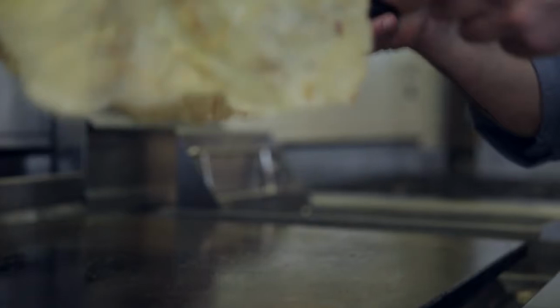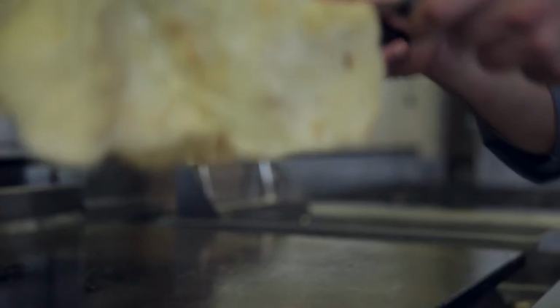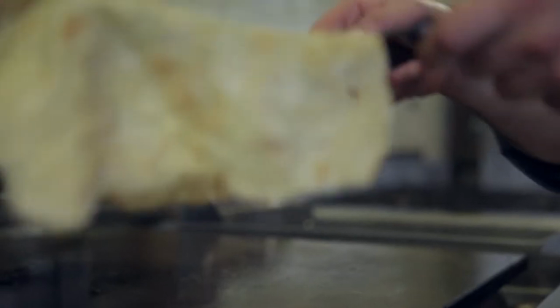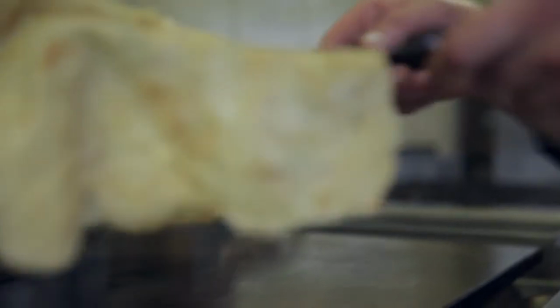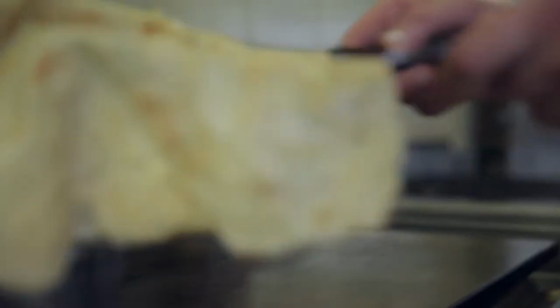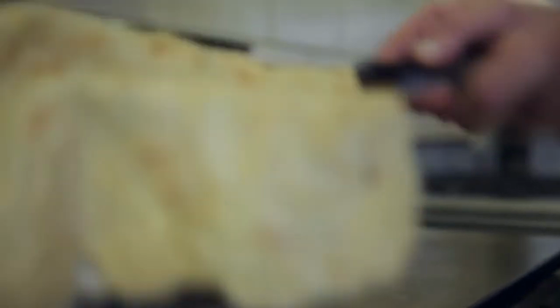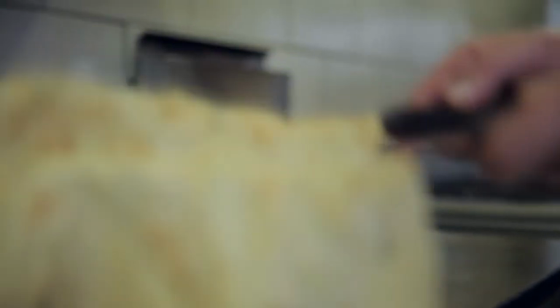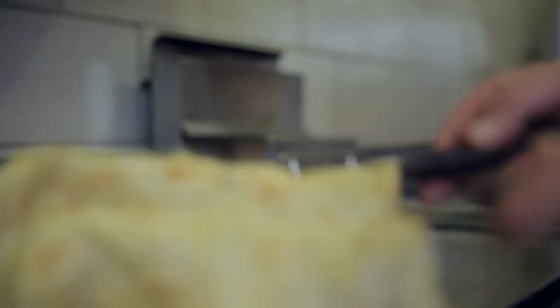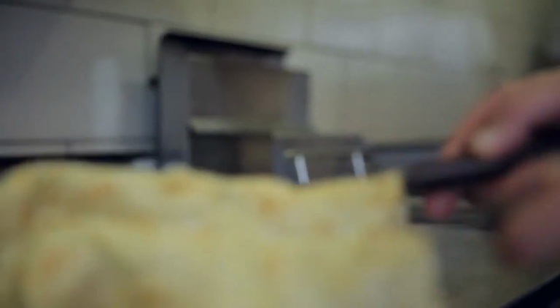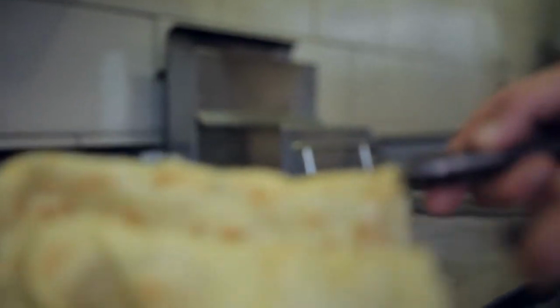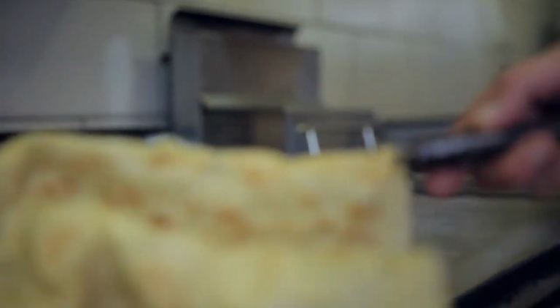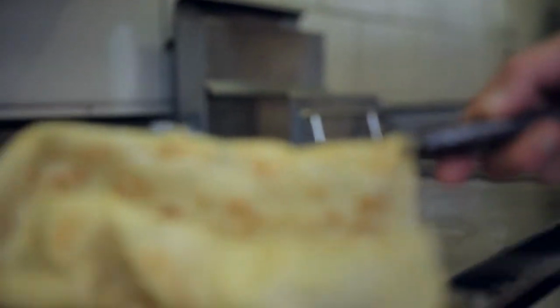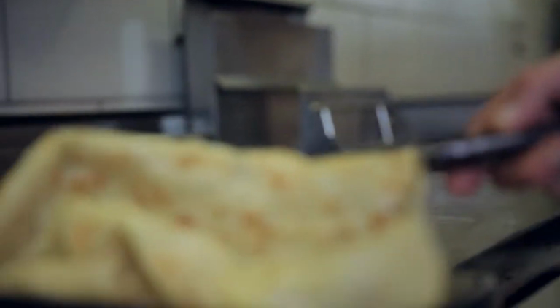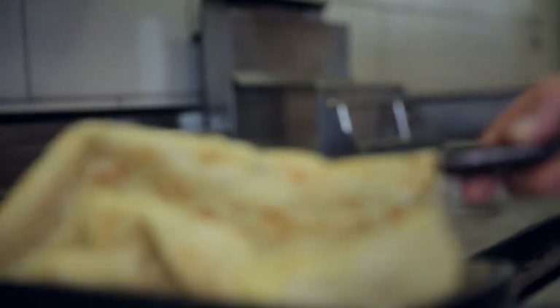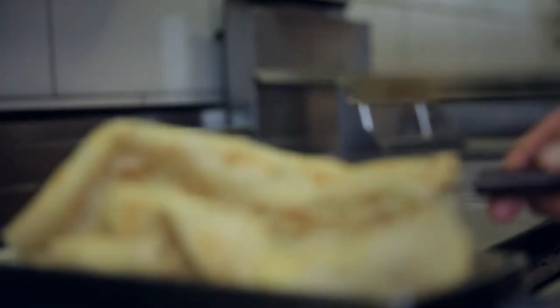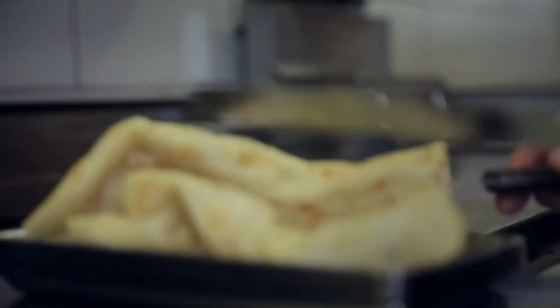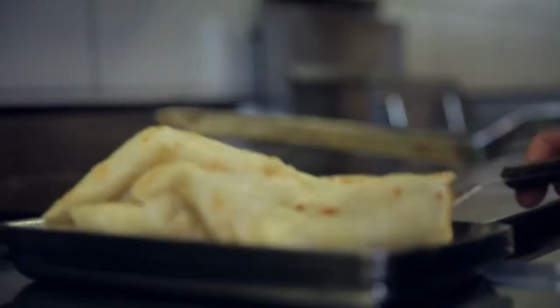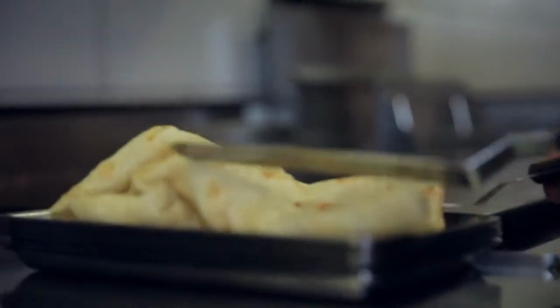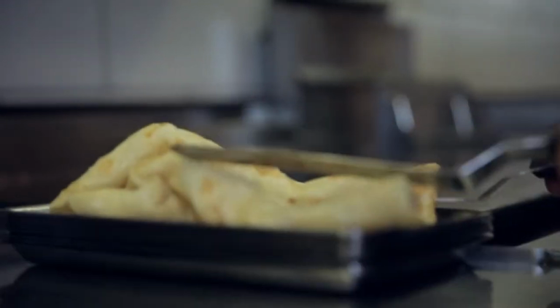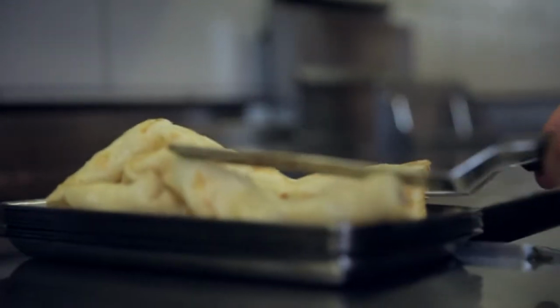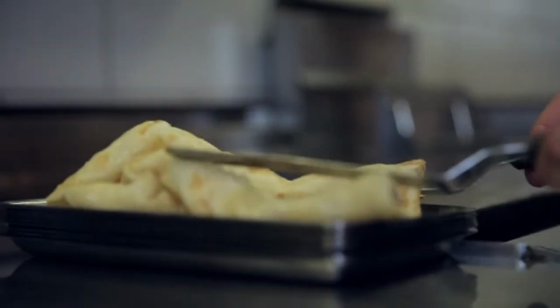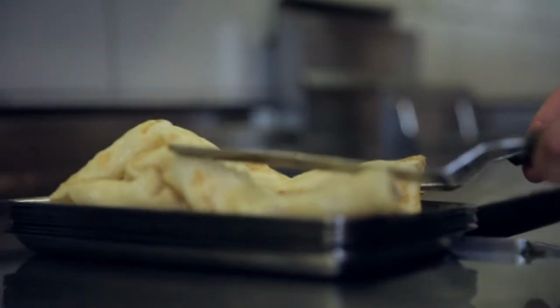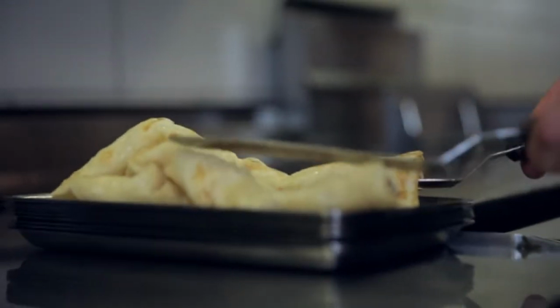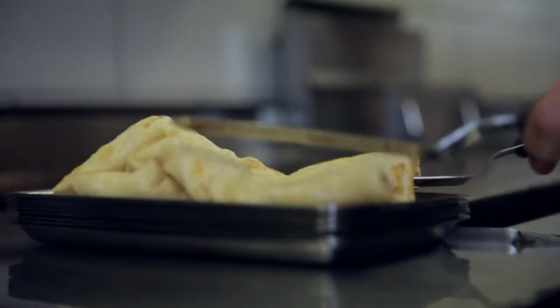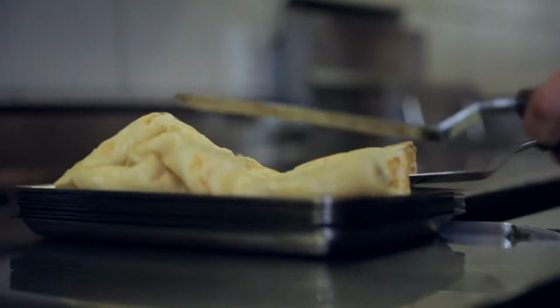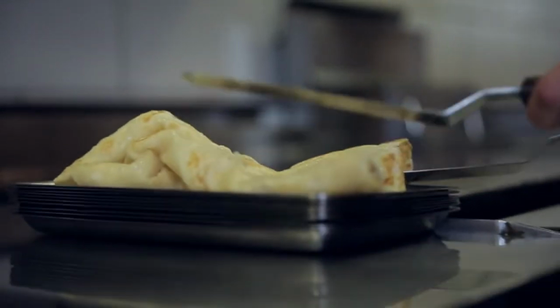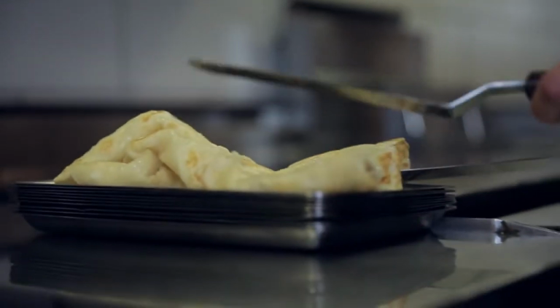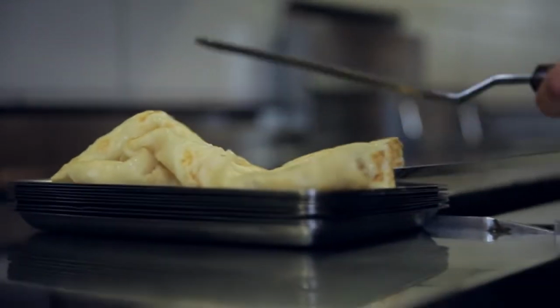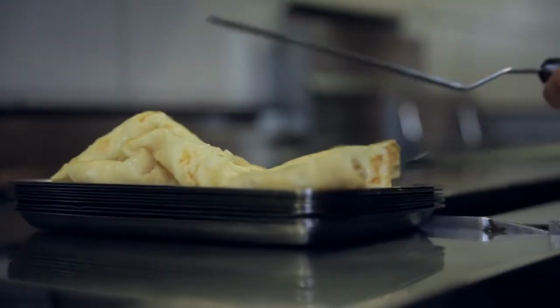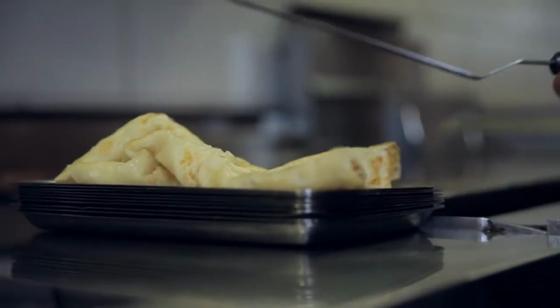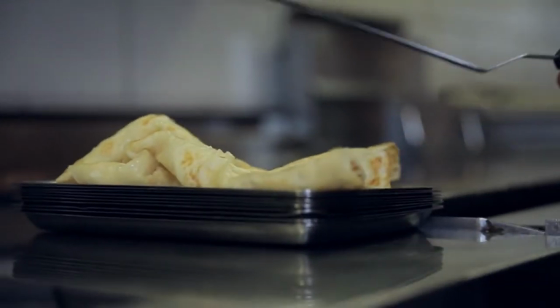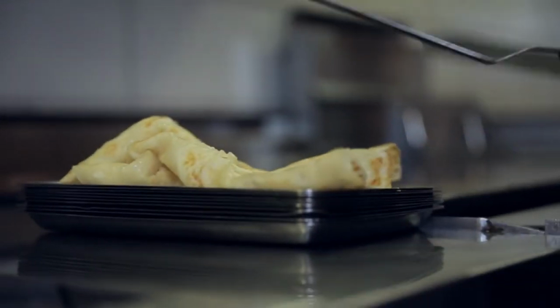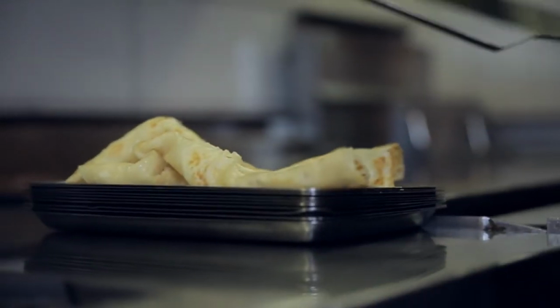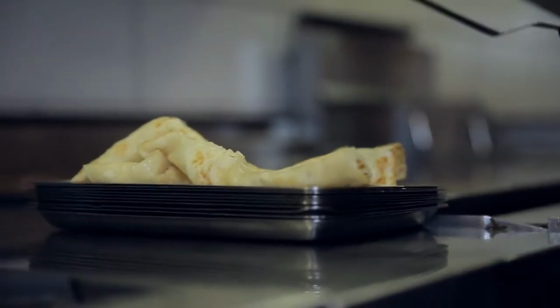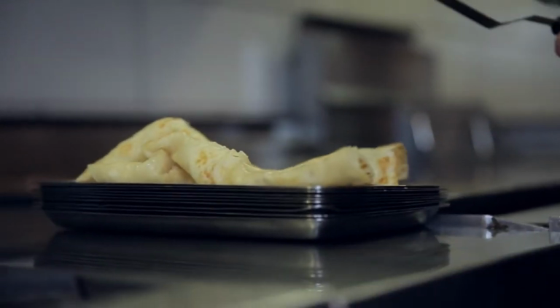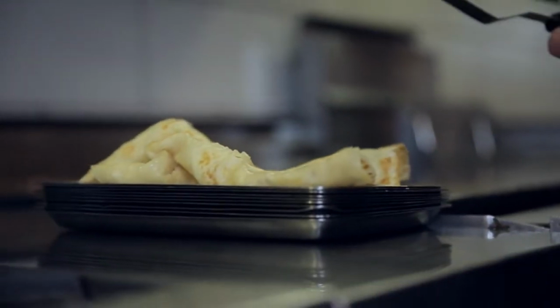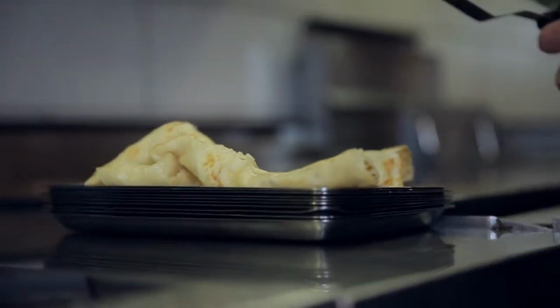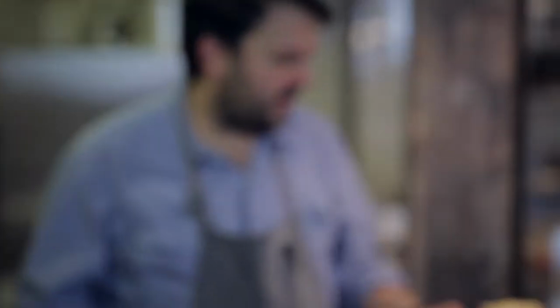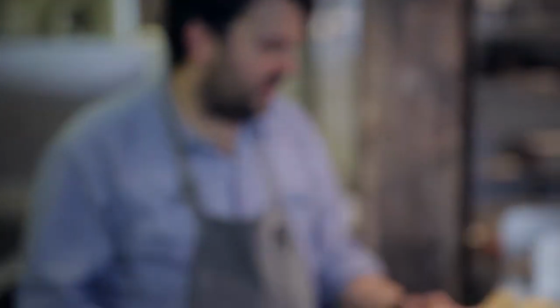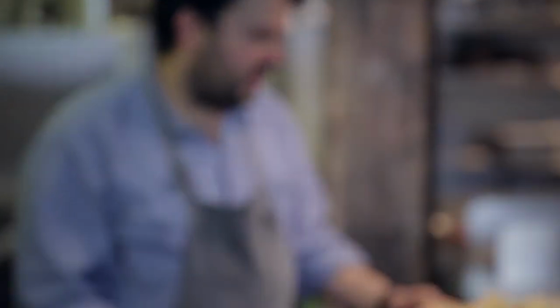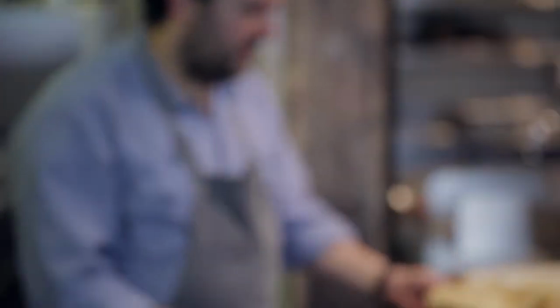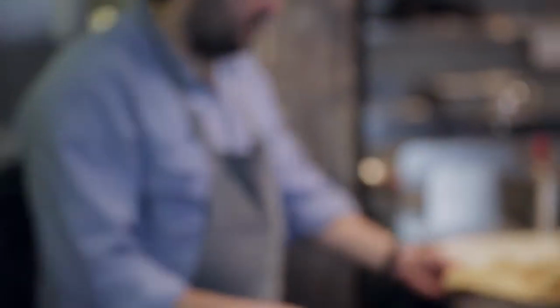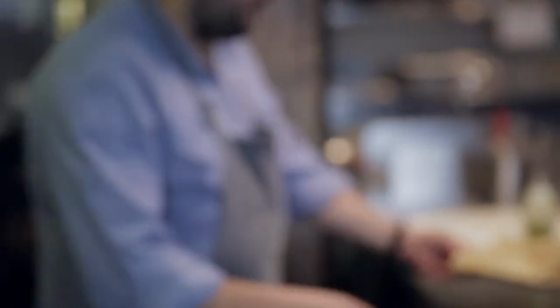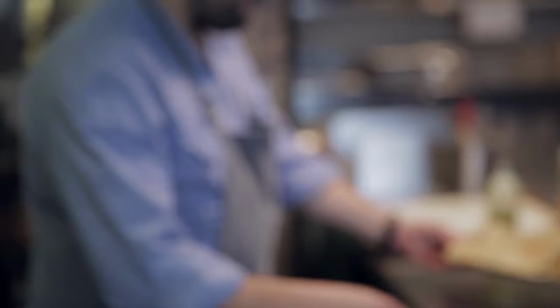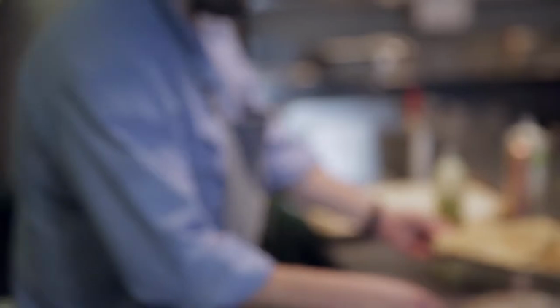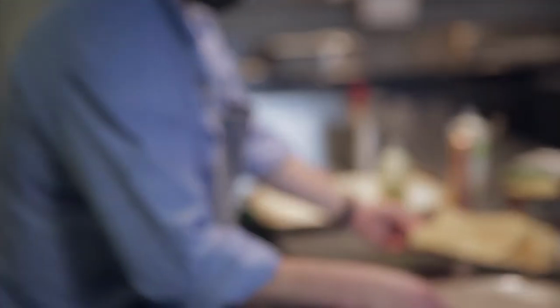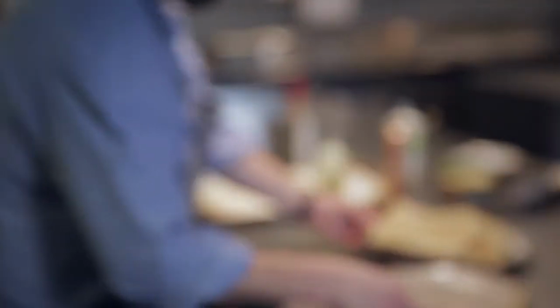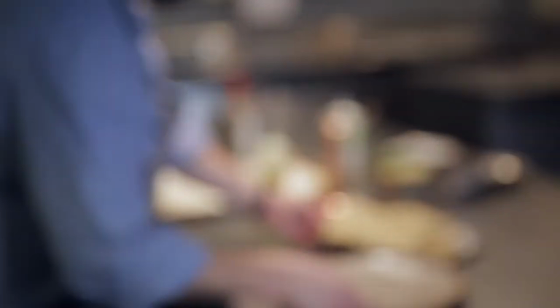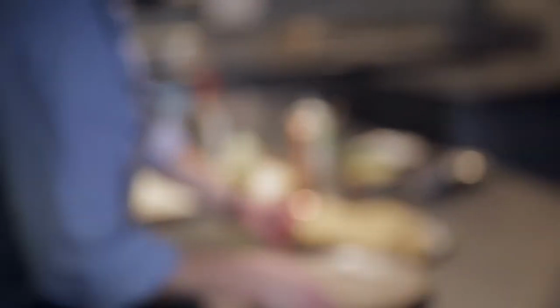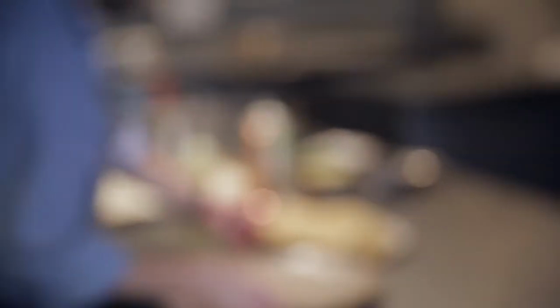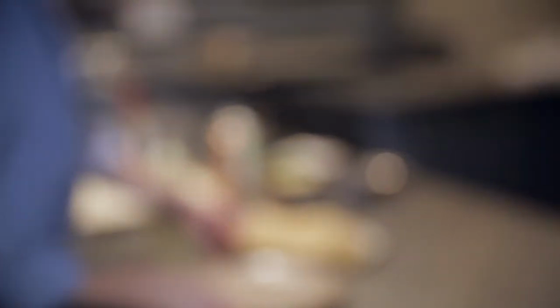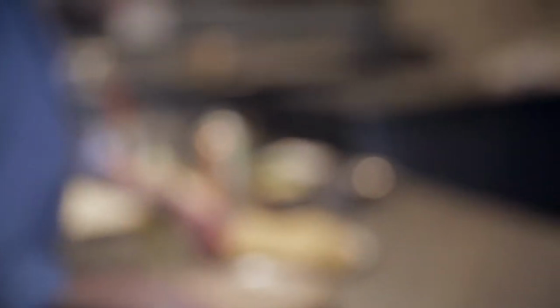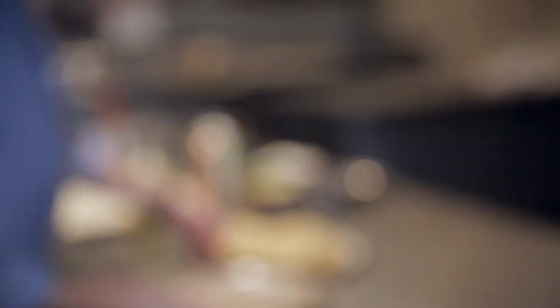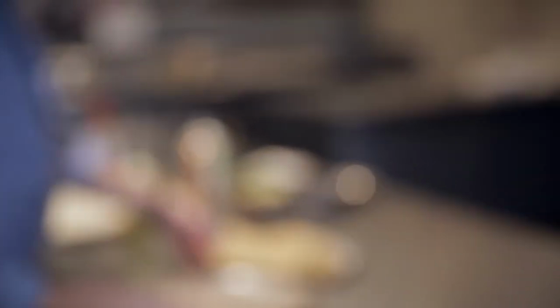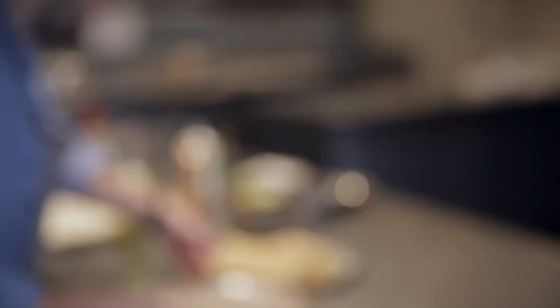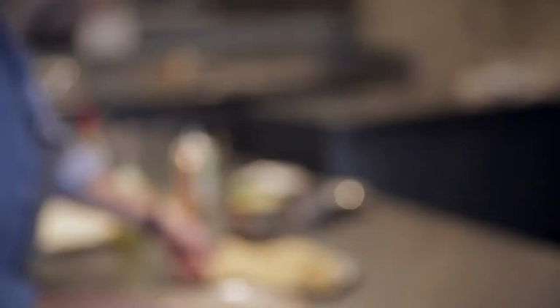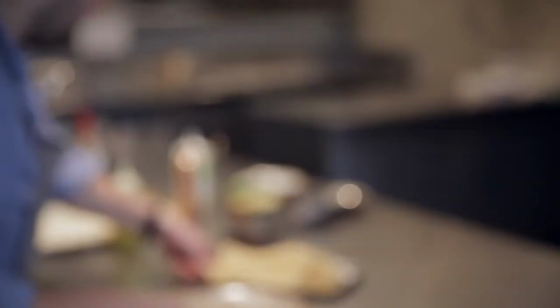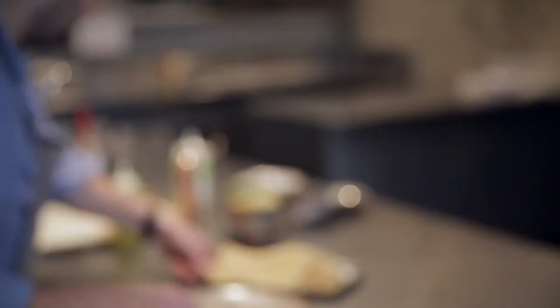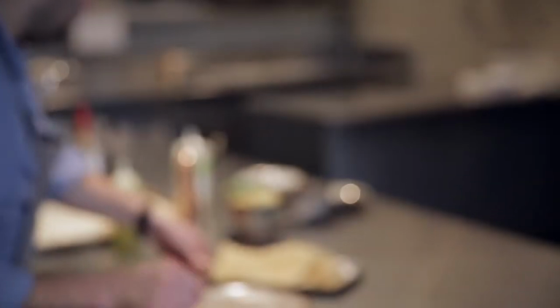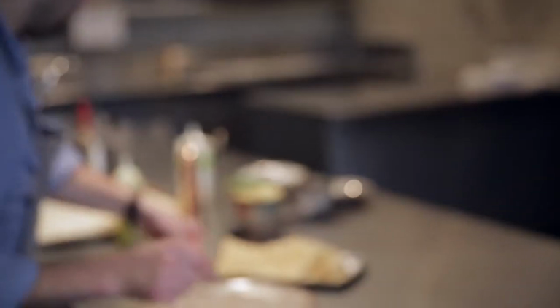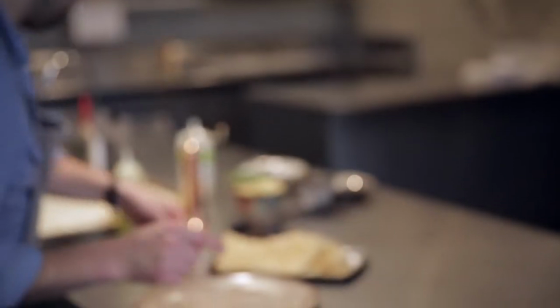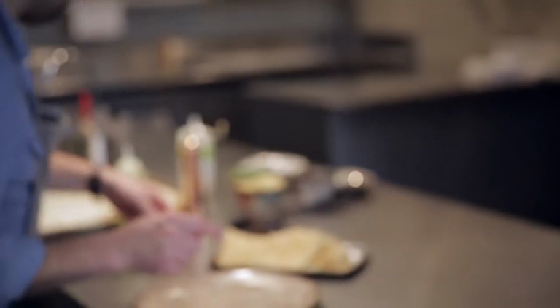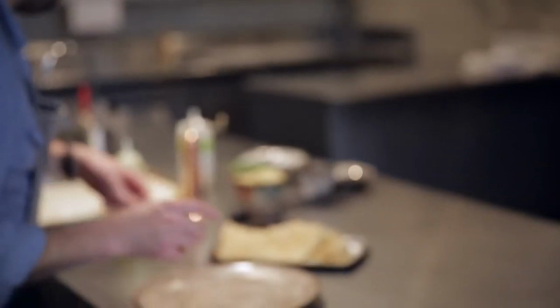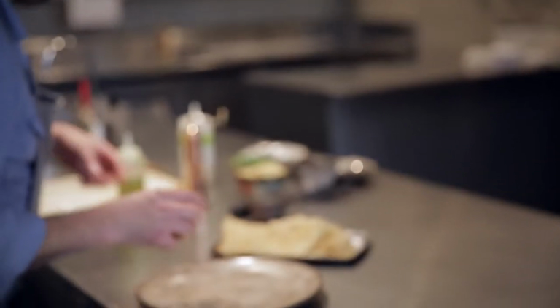We cook it in sunchoke oil, which is oil derived from just ground sunchokes and a steeping of that.